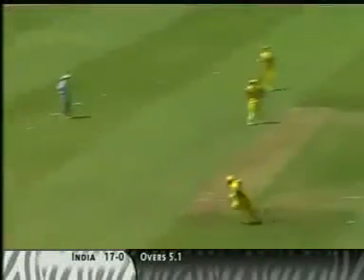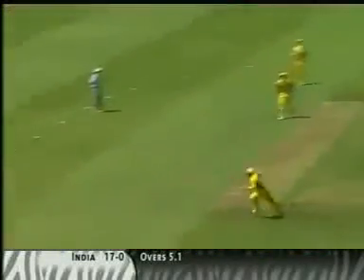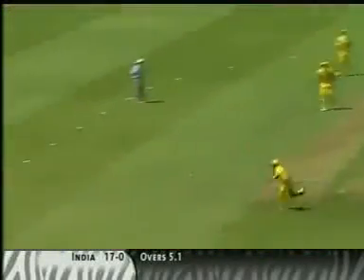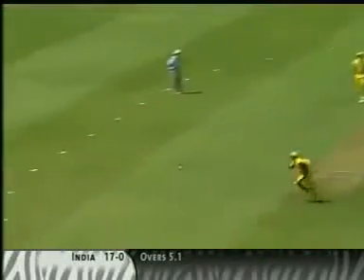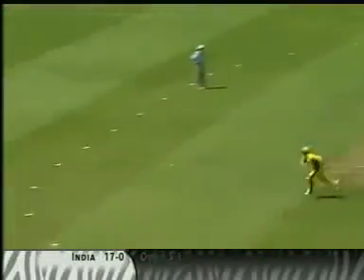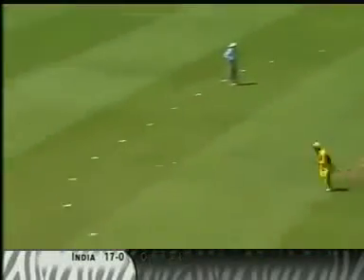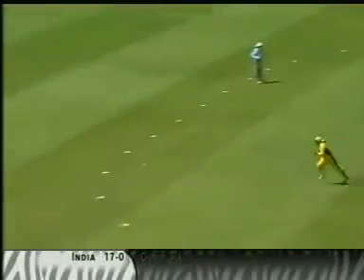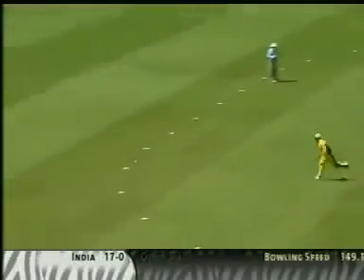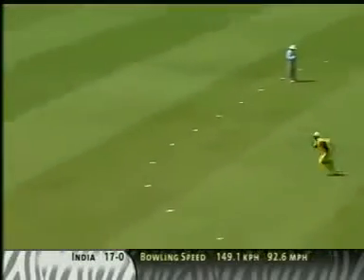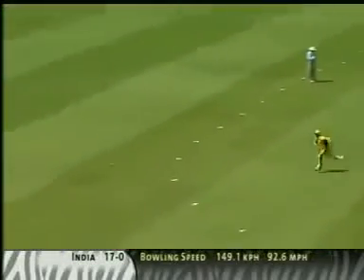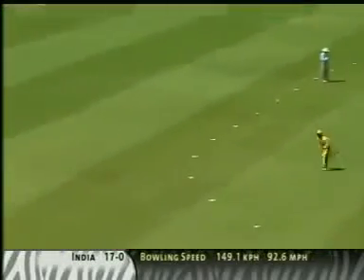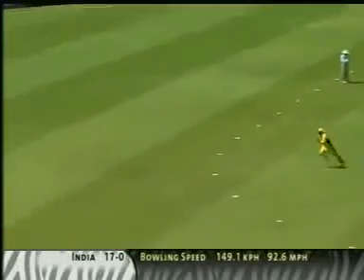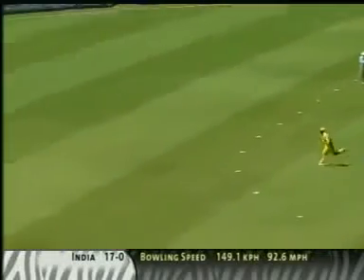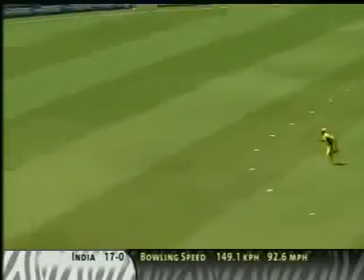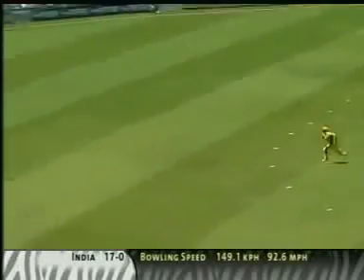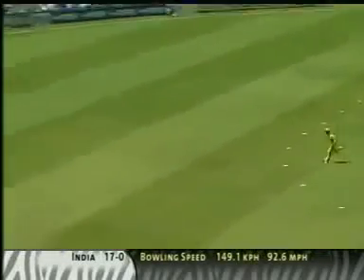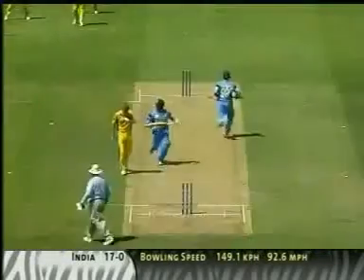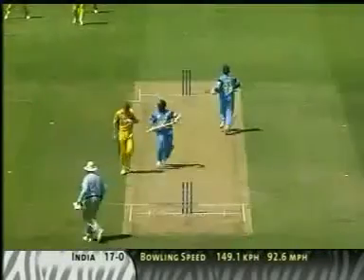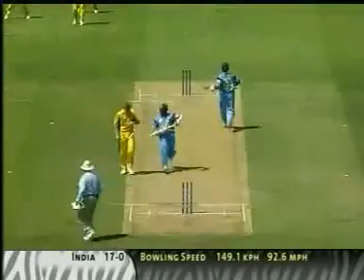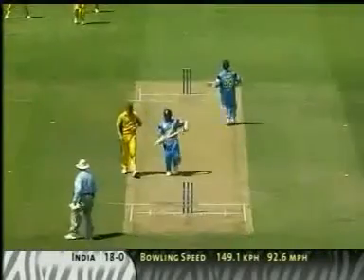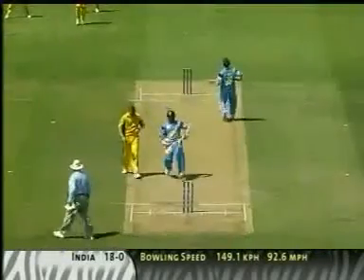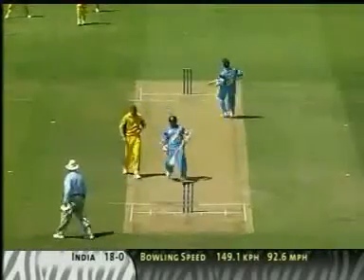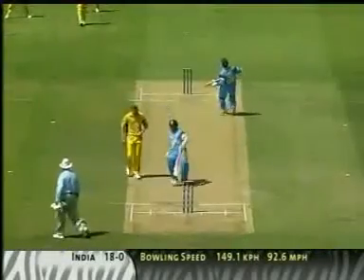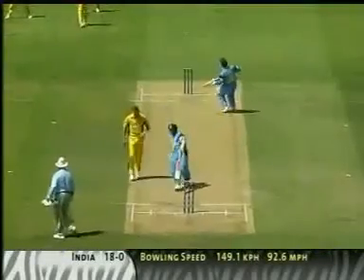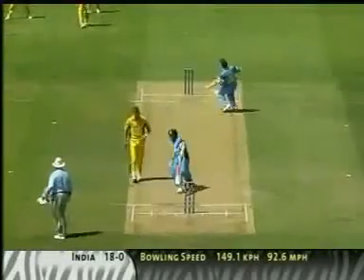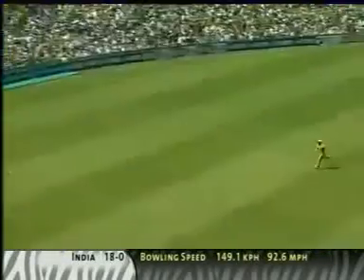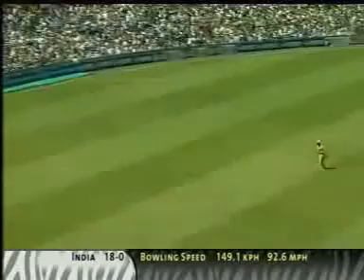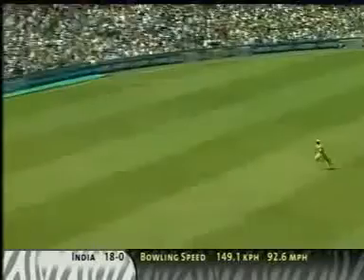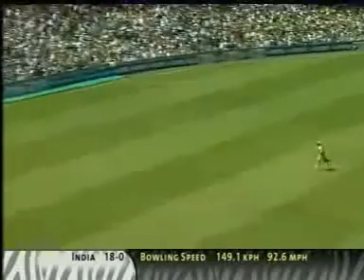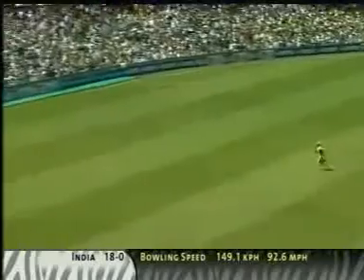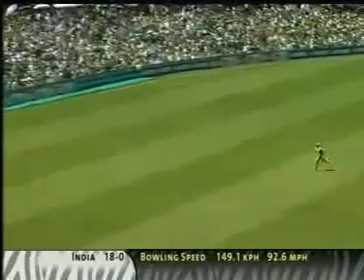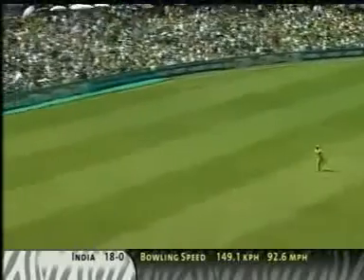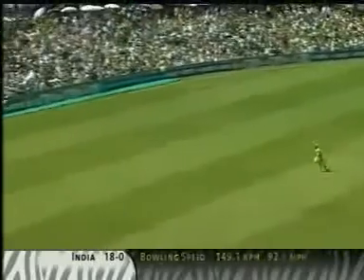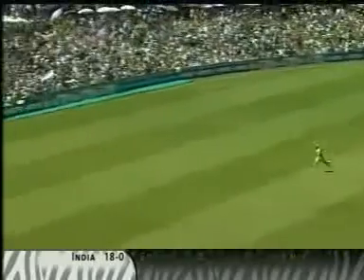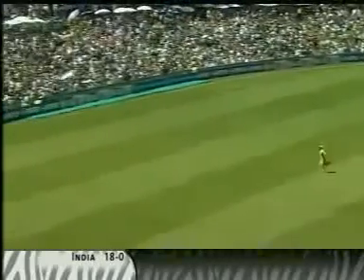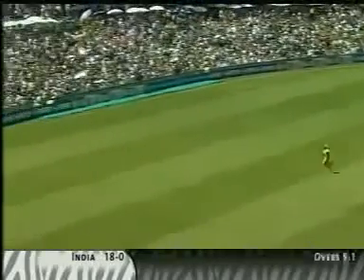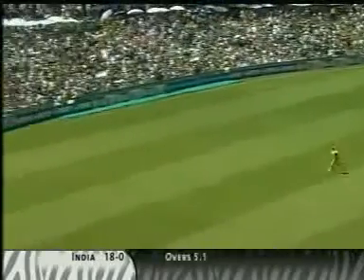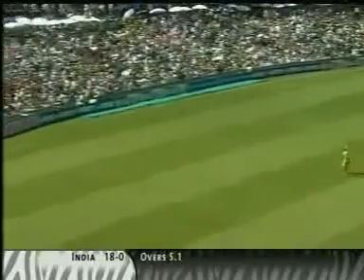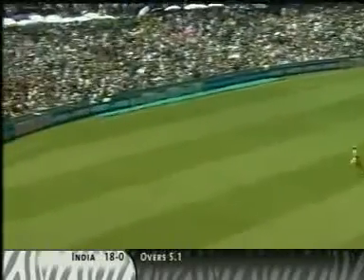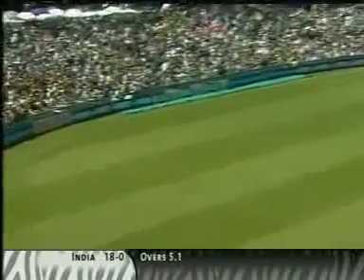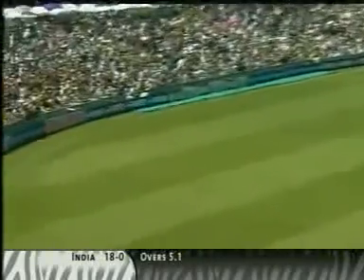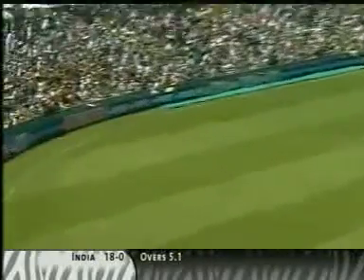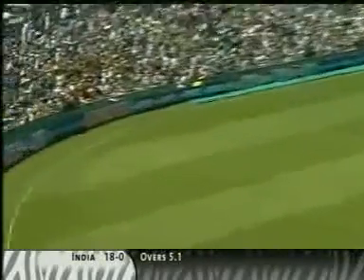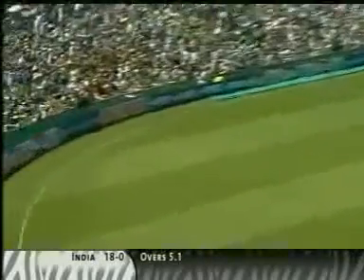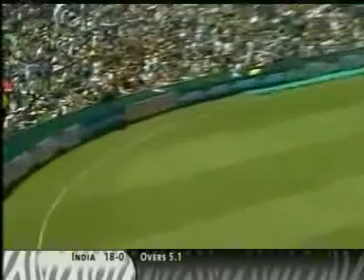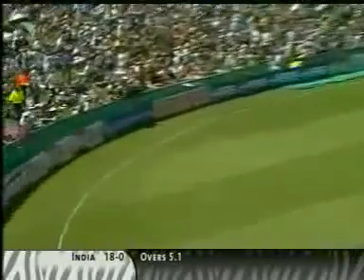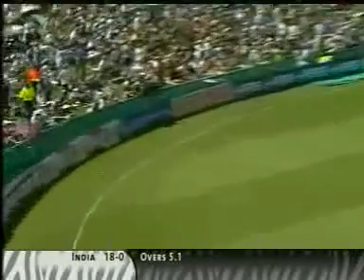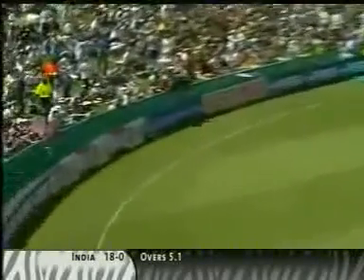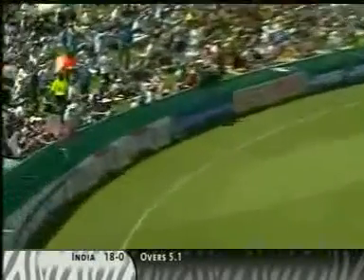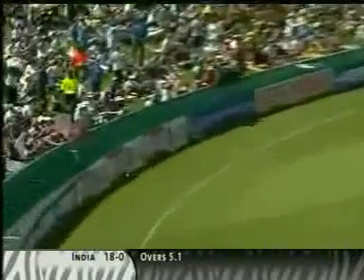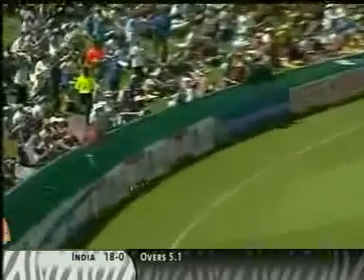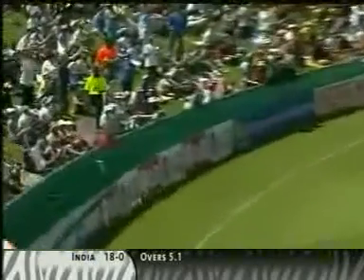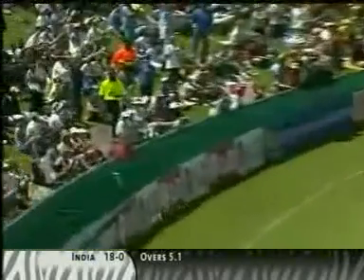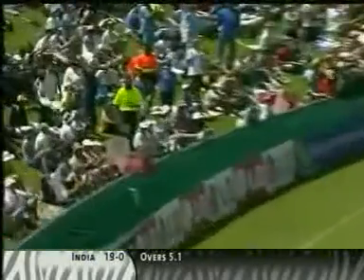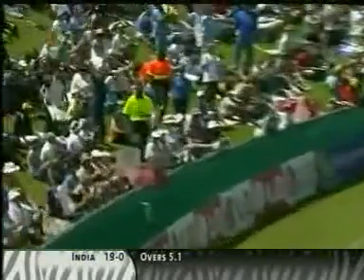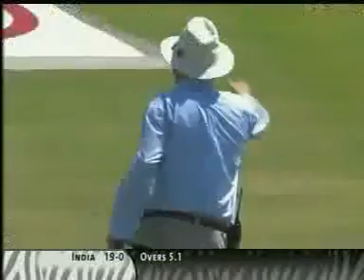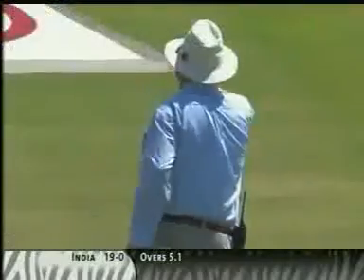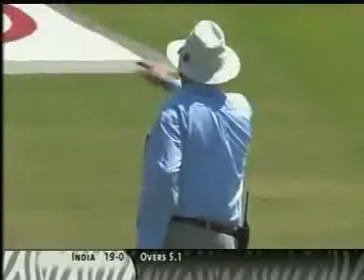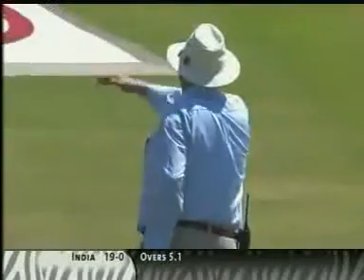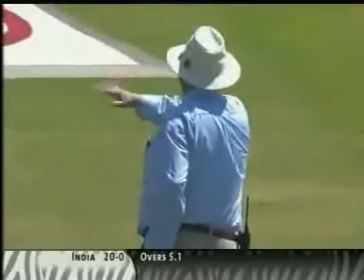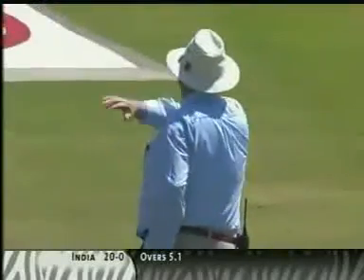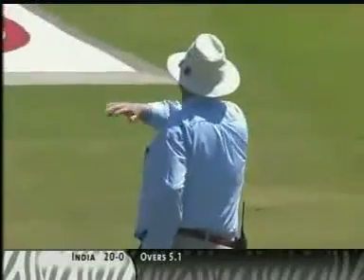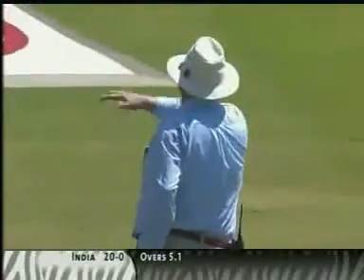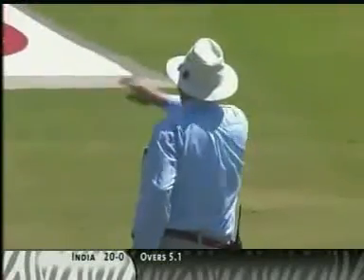He's blasted that through the offside. That's beautifully played by Tendulkar. It's running away to the boundary at extra cover for four.